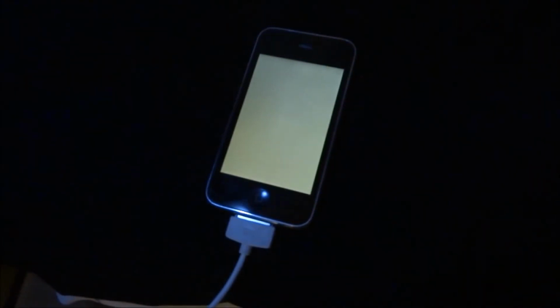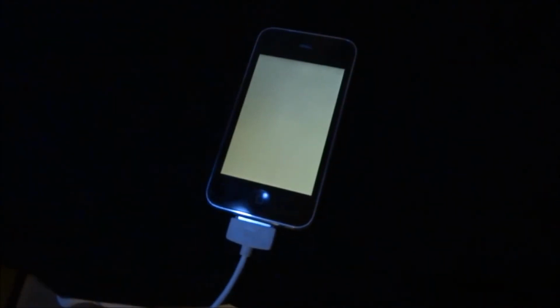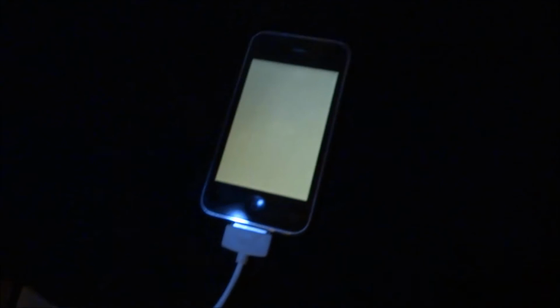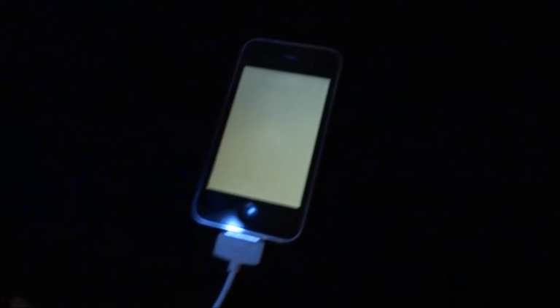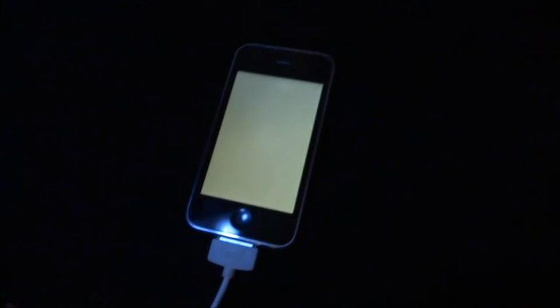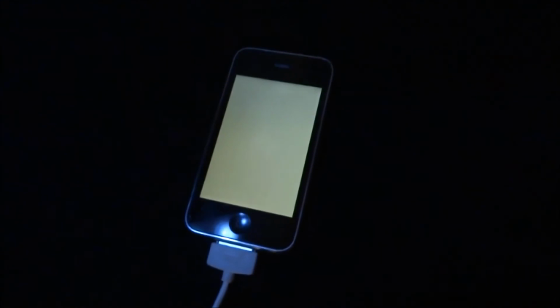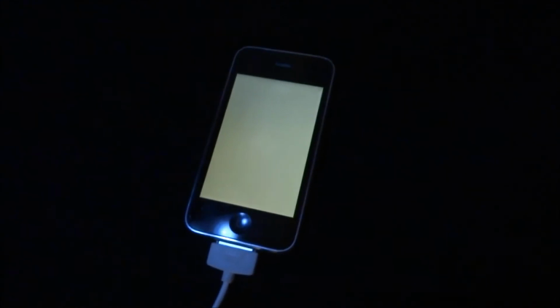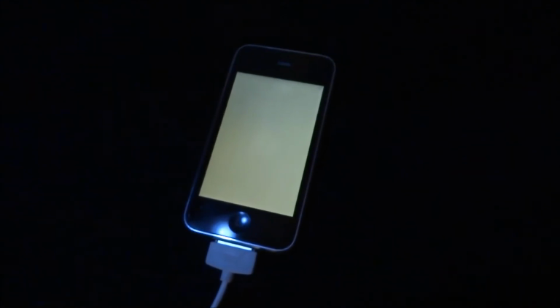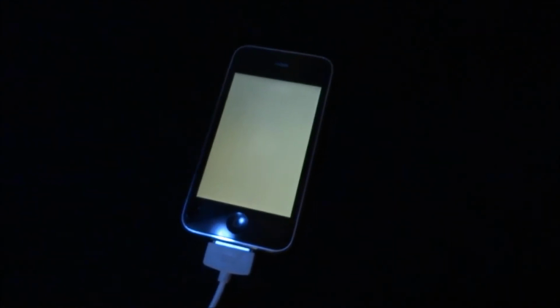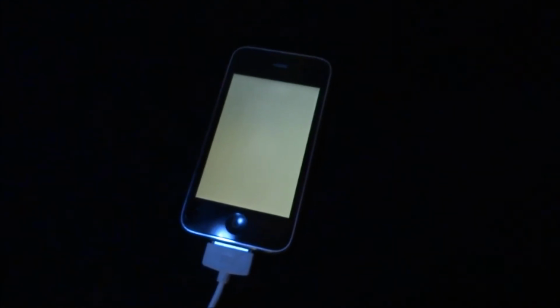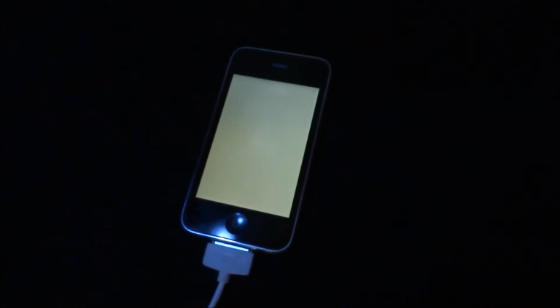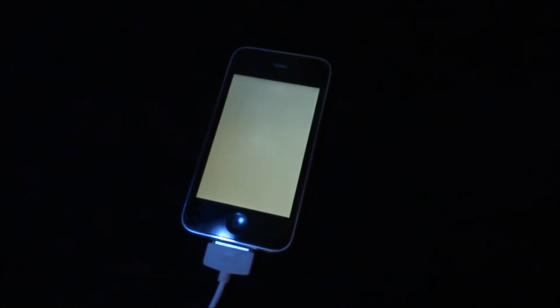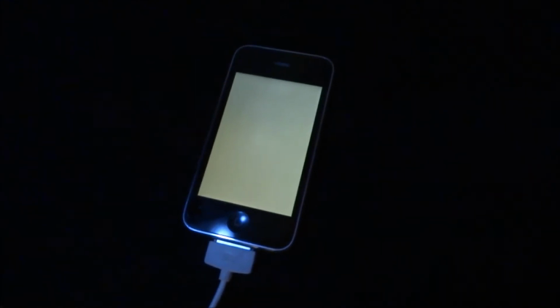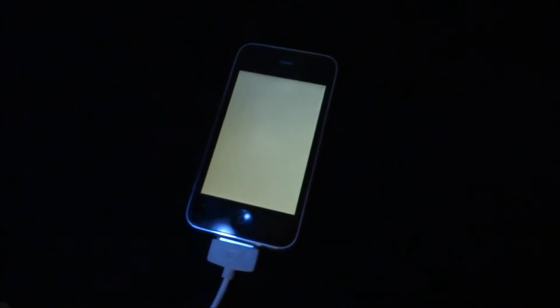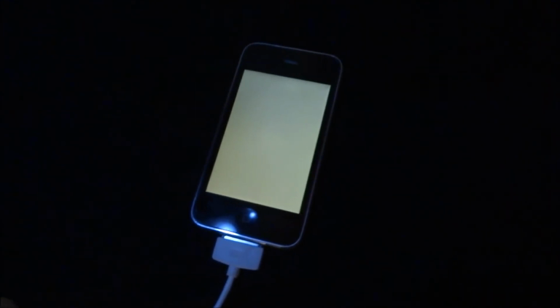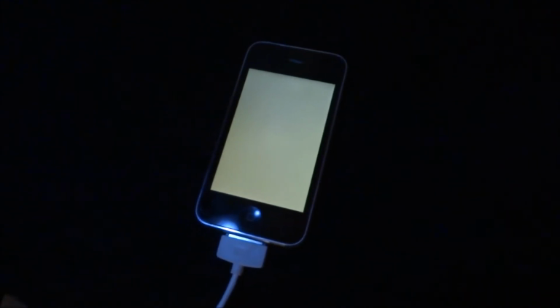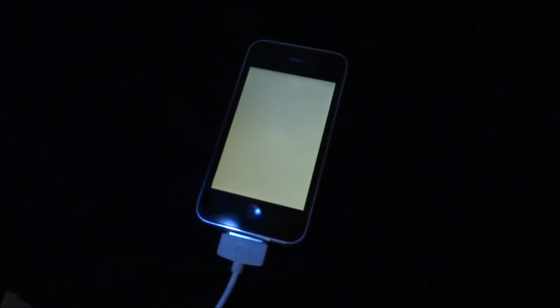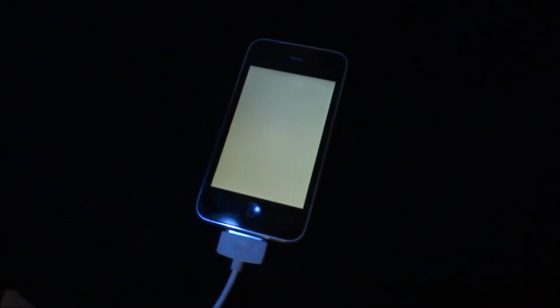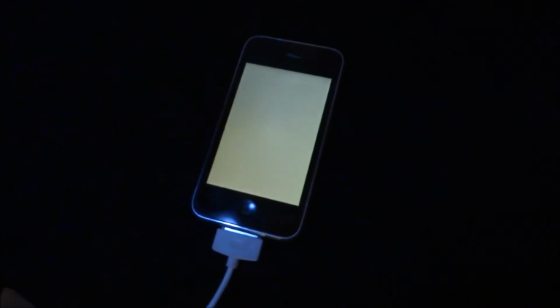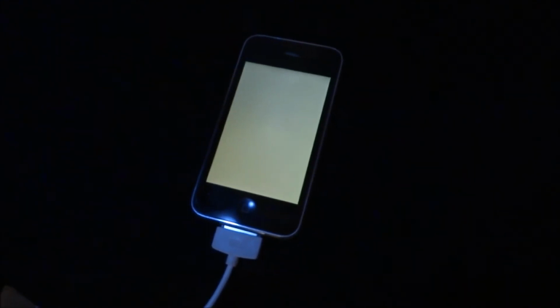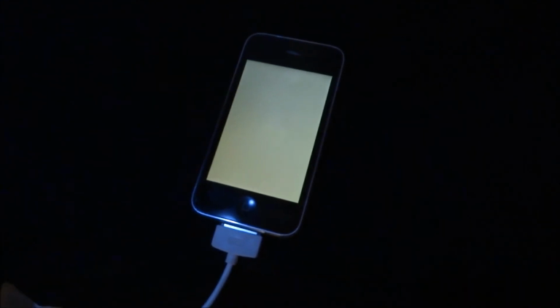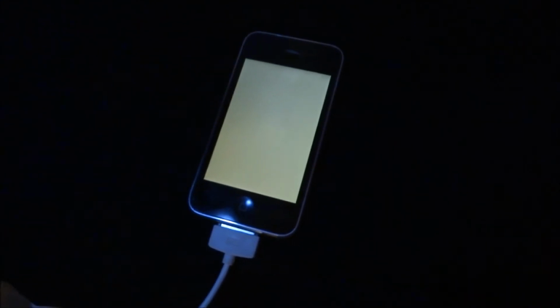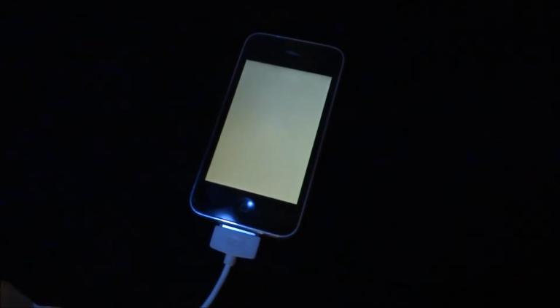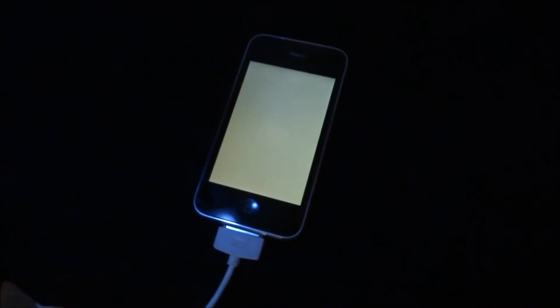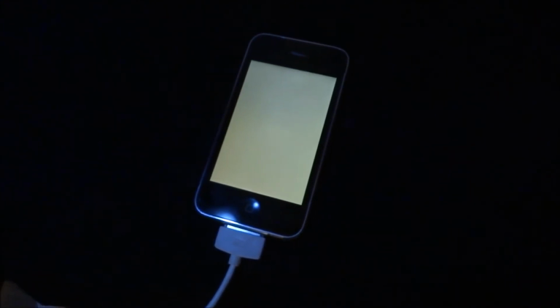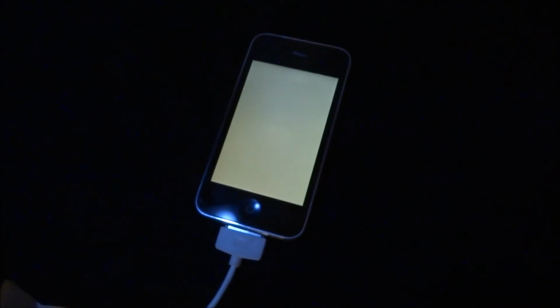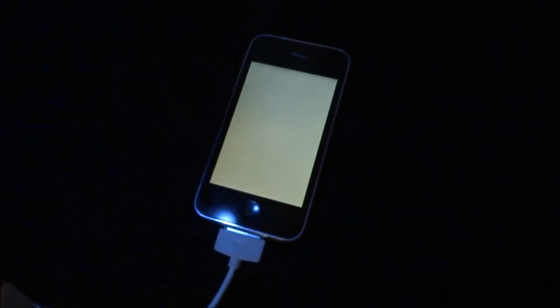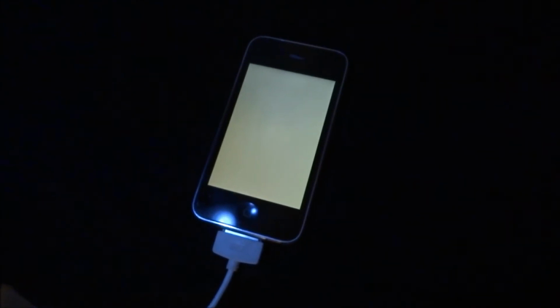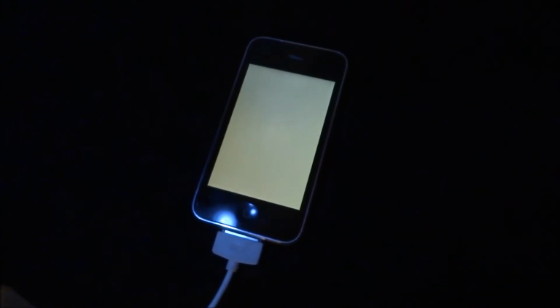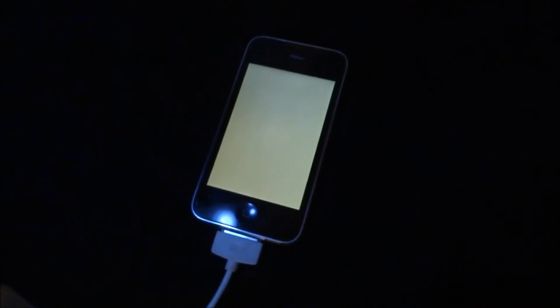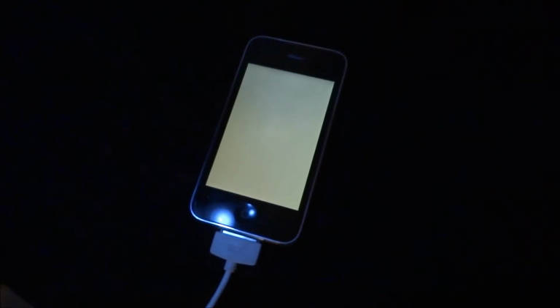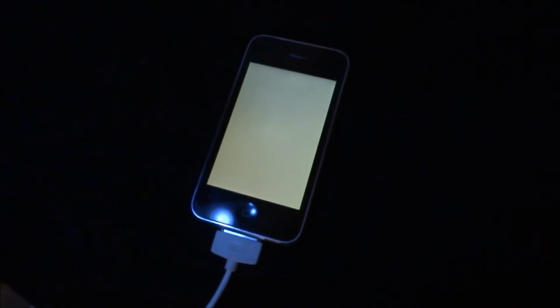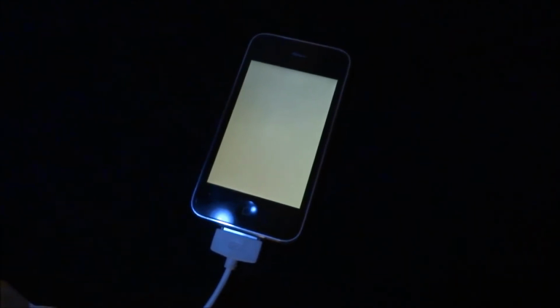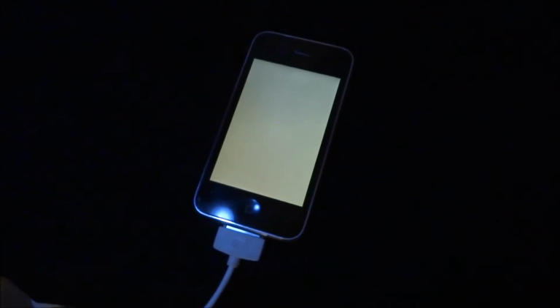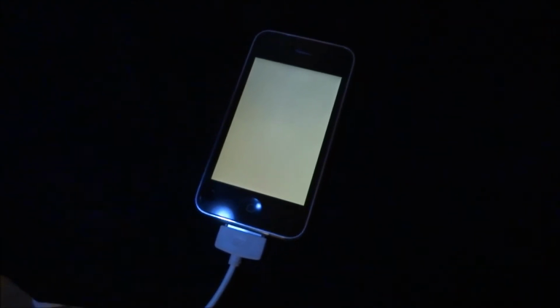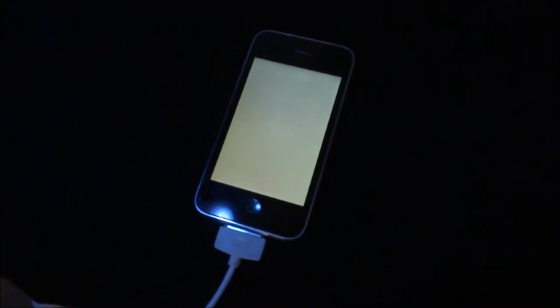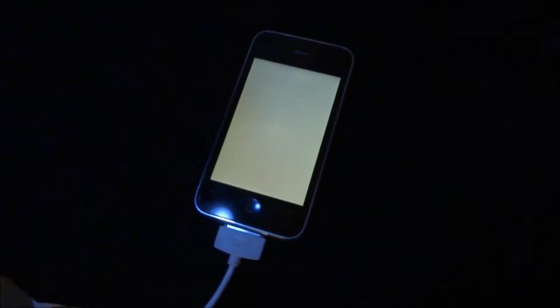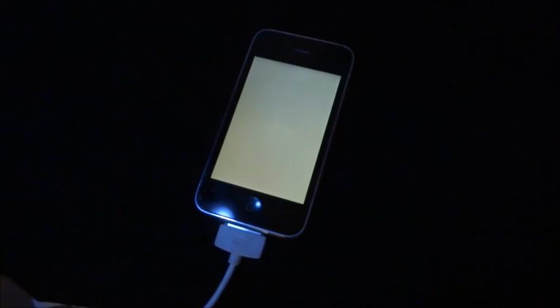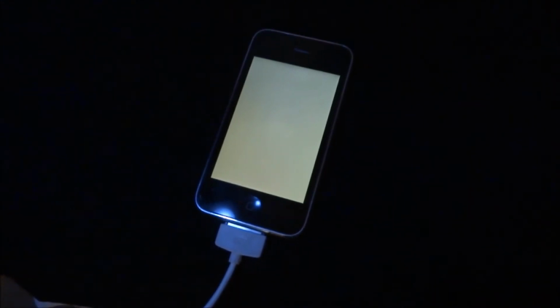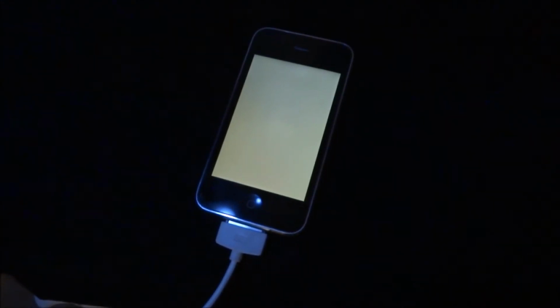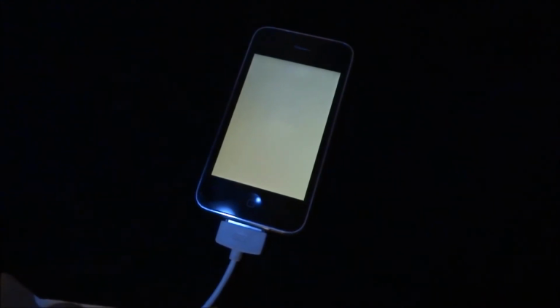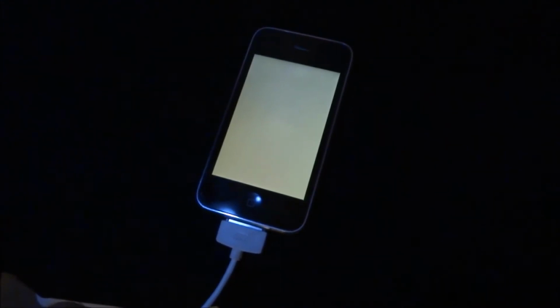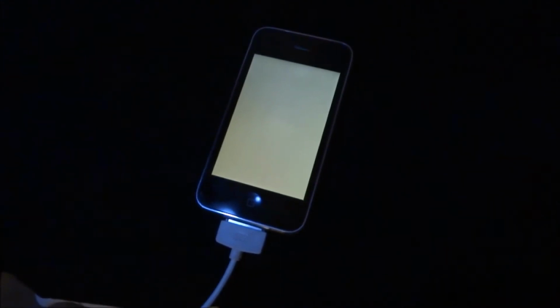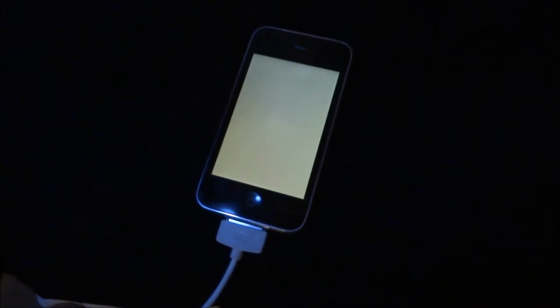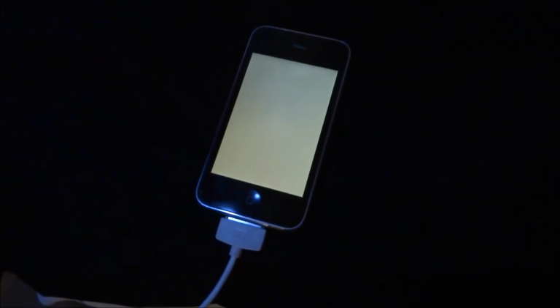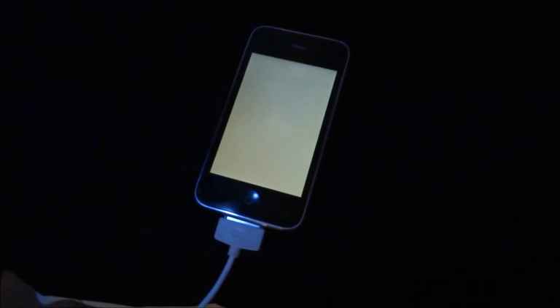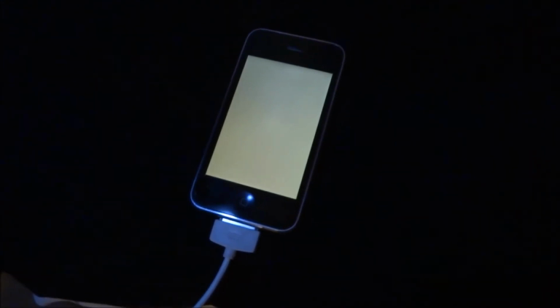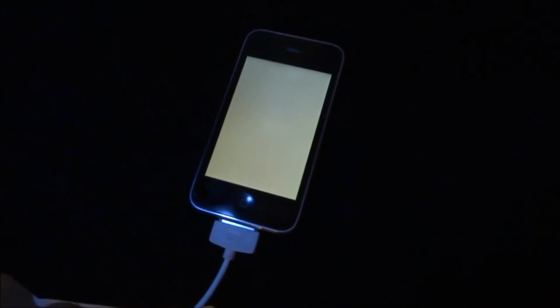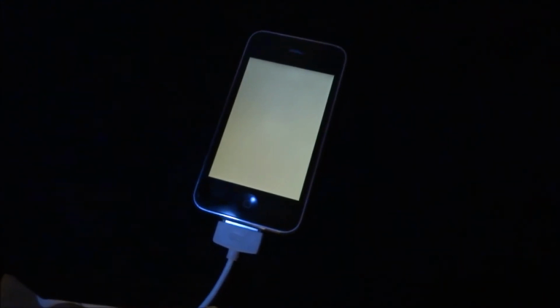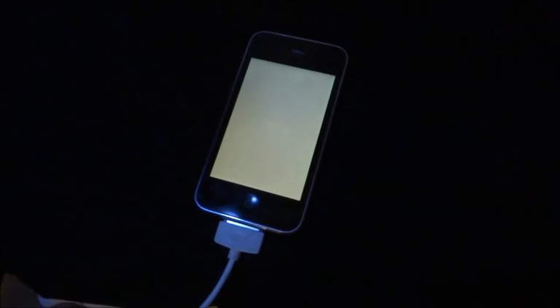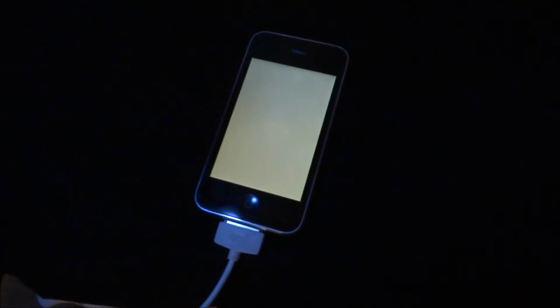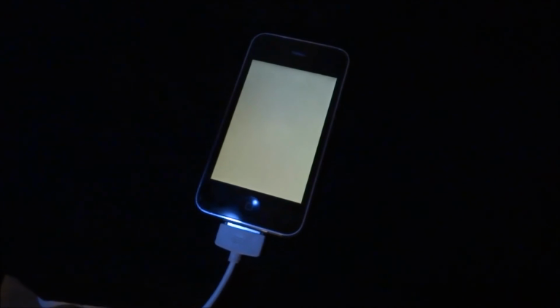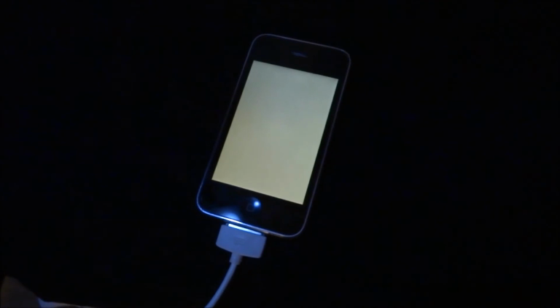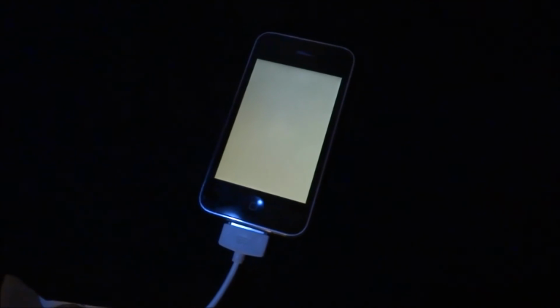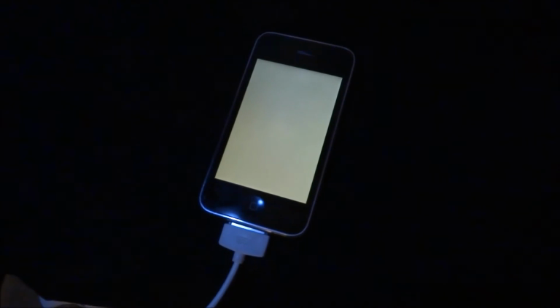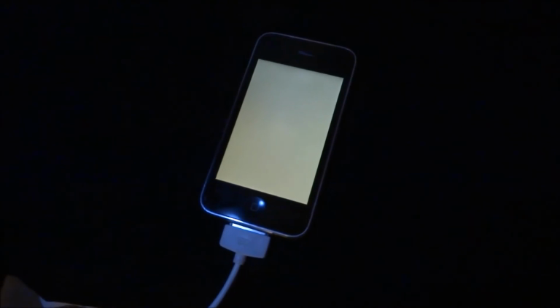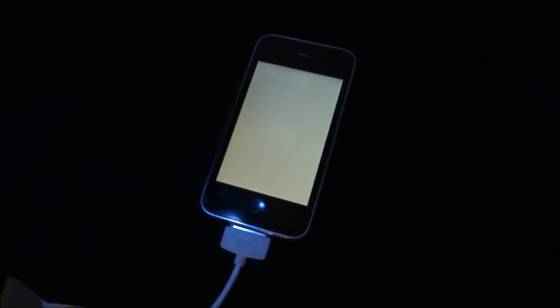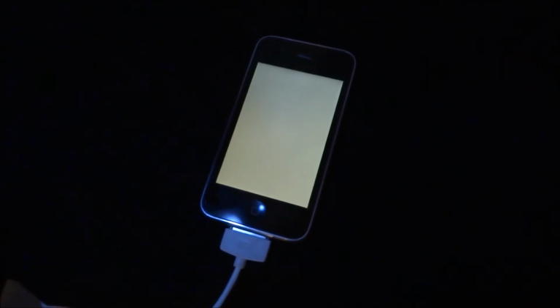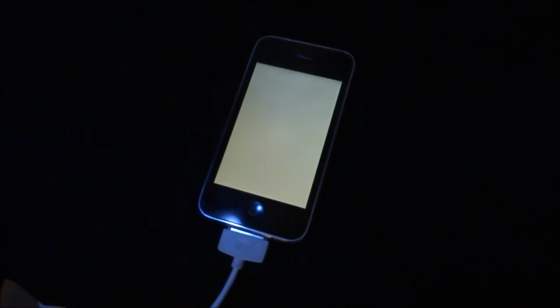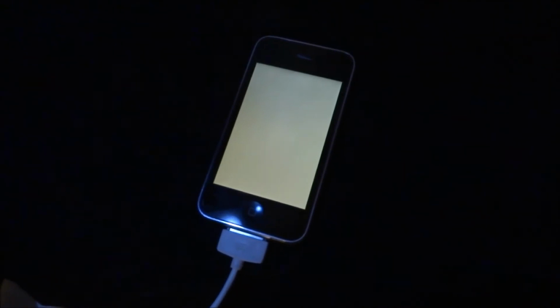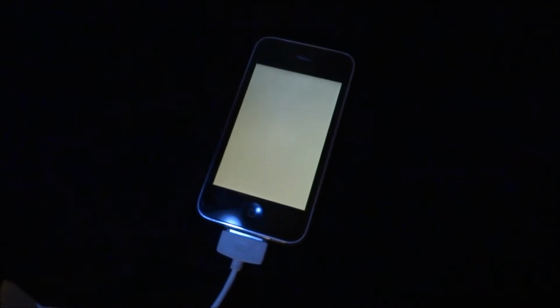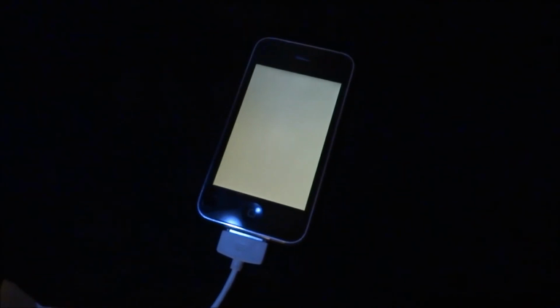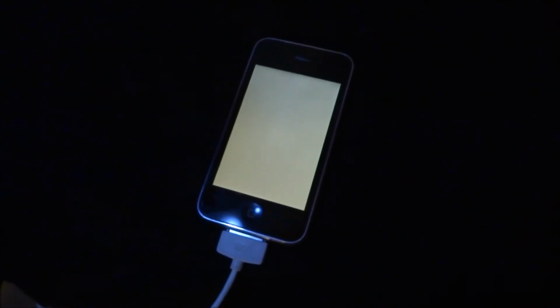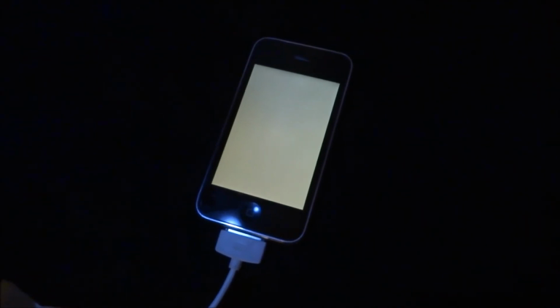The phone is on charge right now. I'm just going to leave it here for about one hour and come back when it's done.